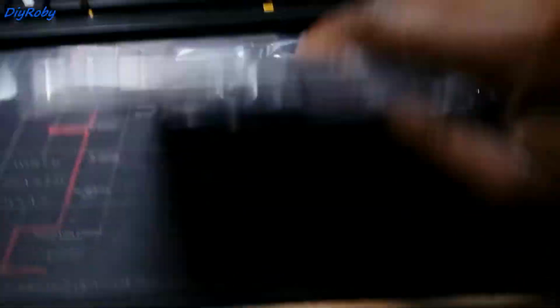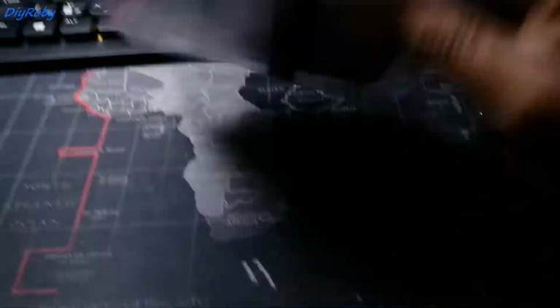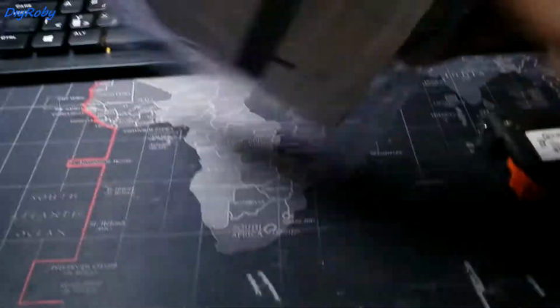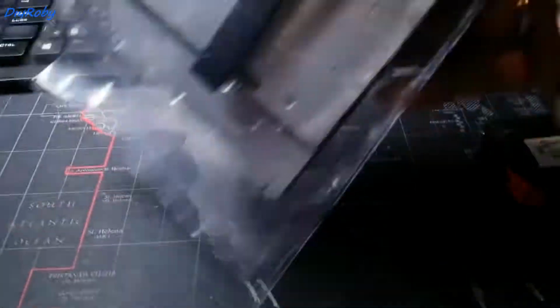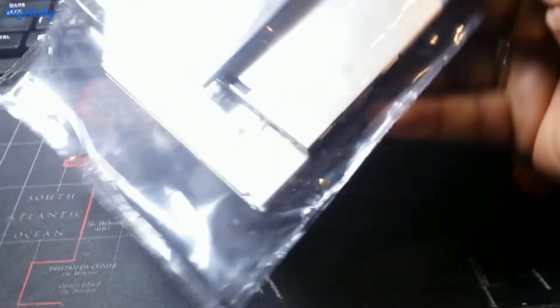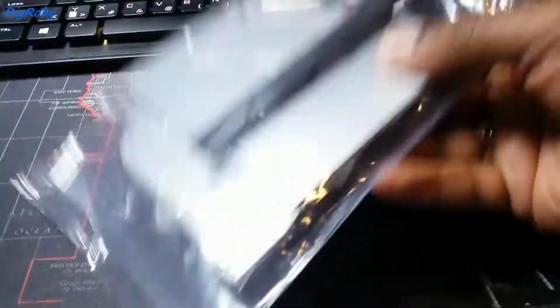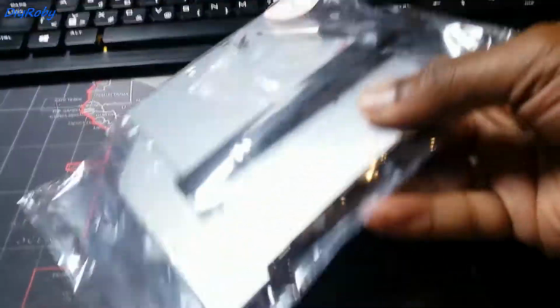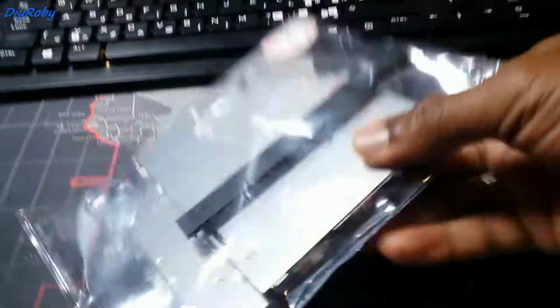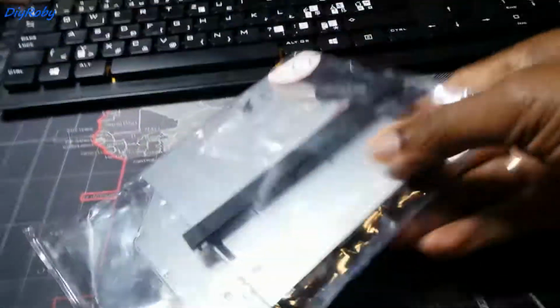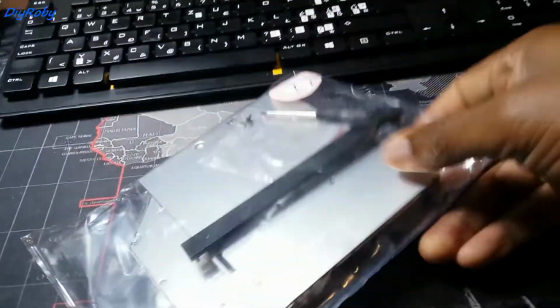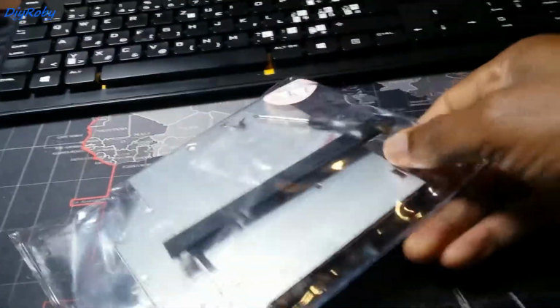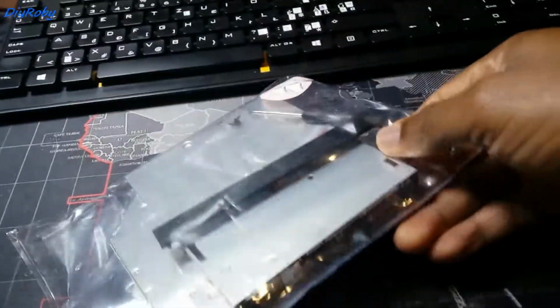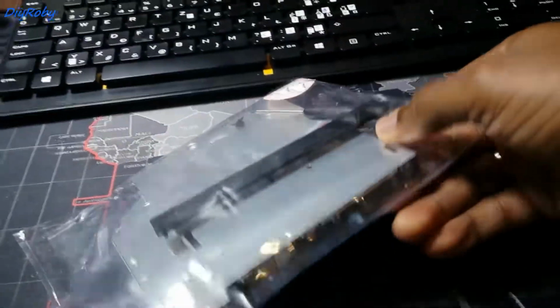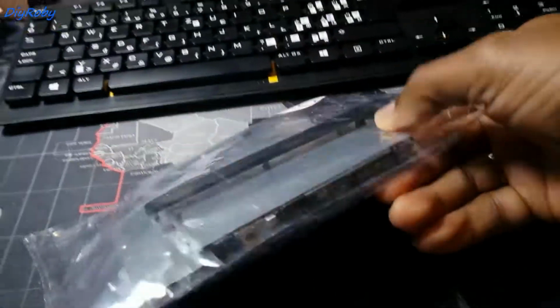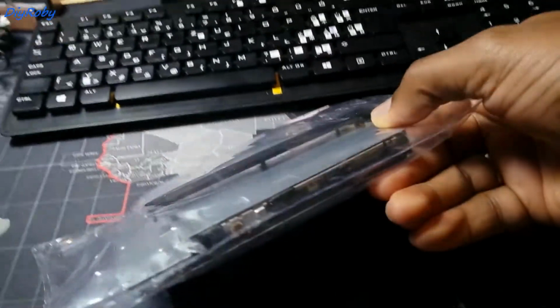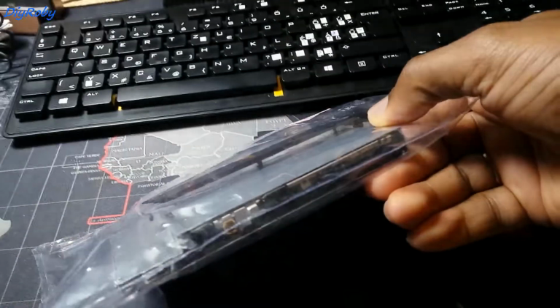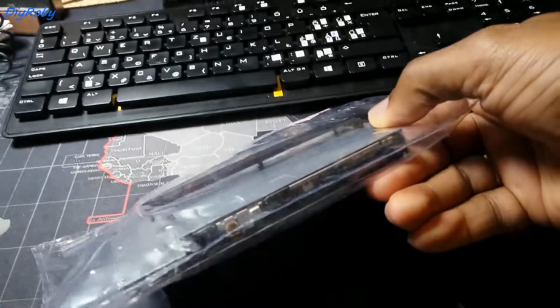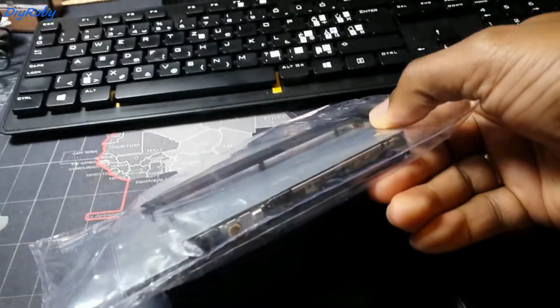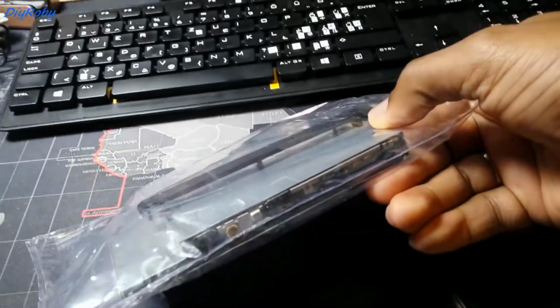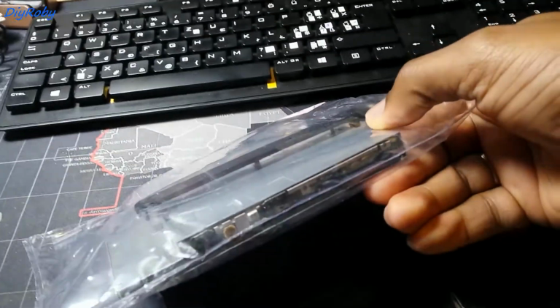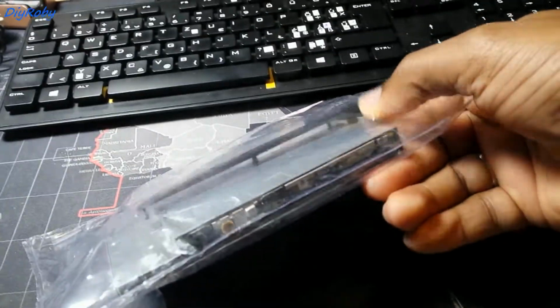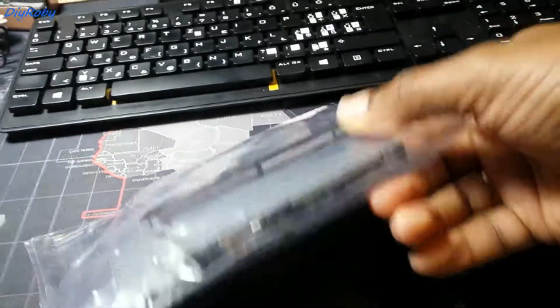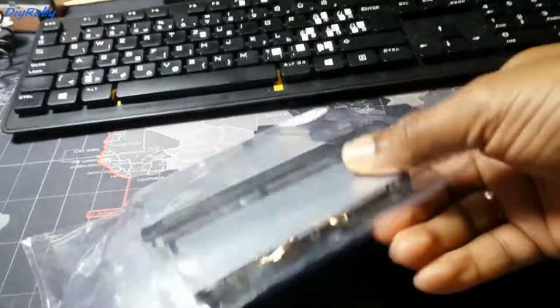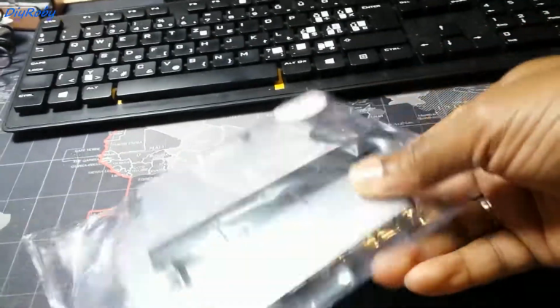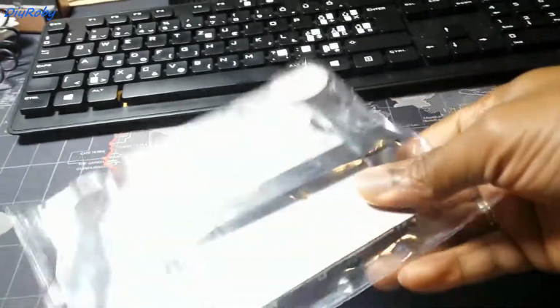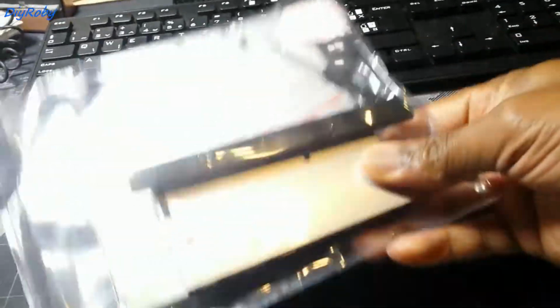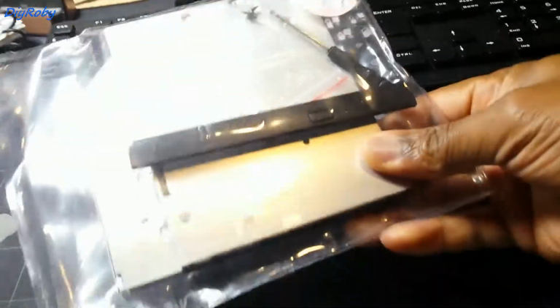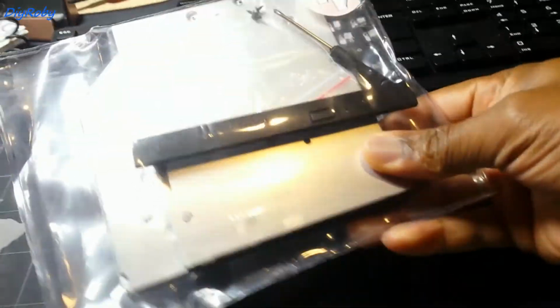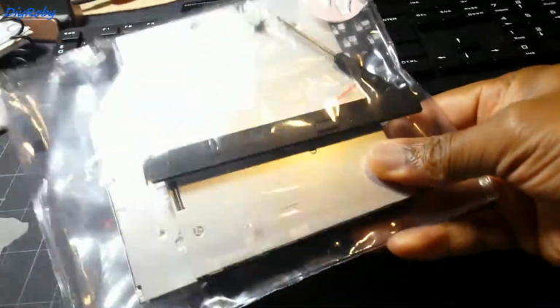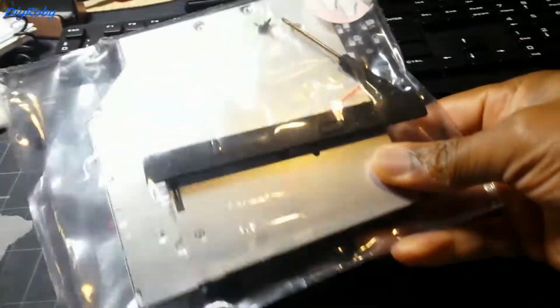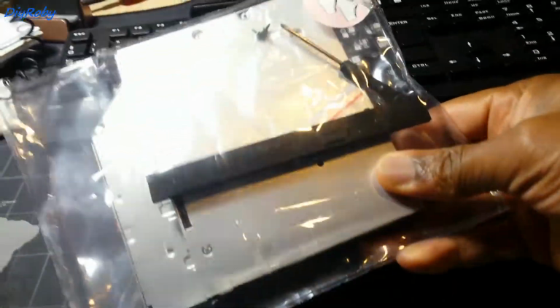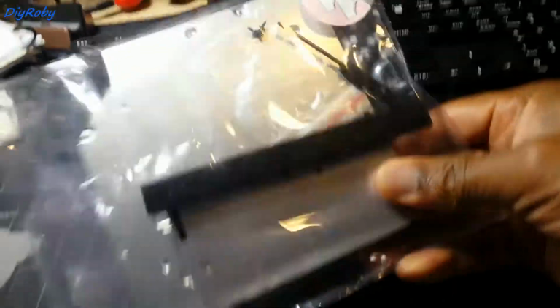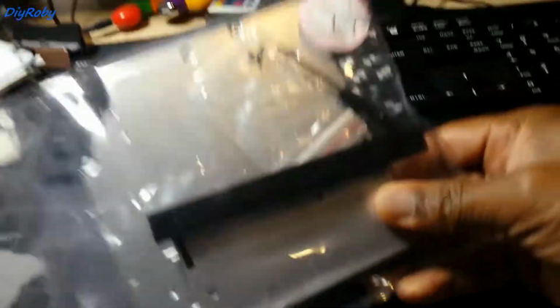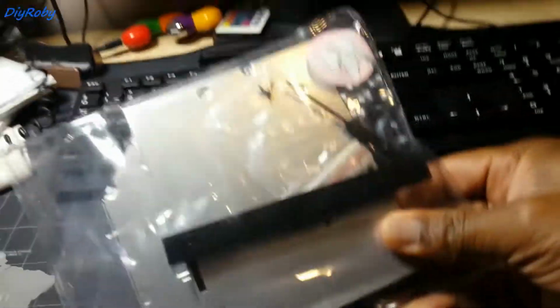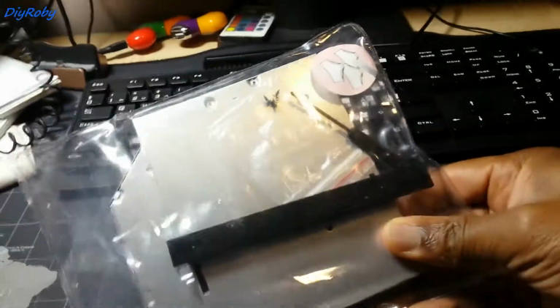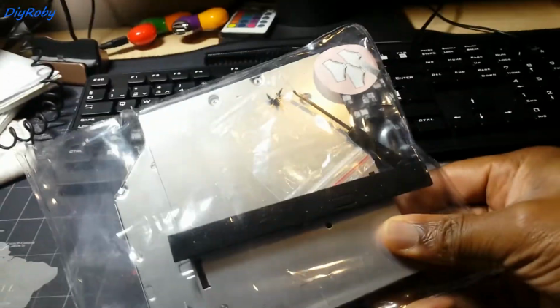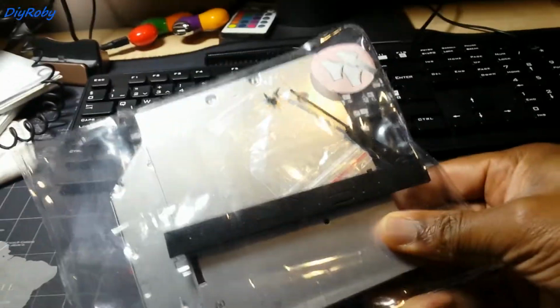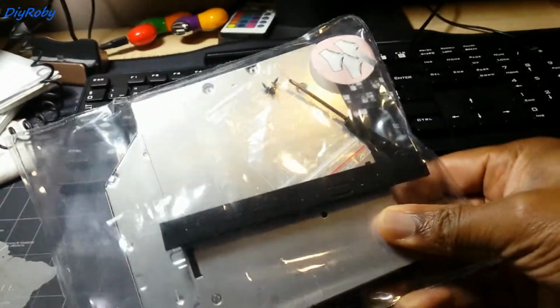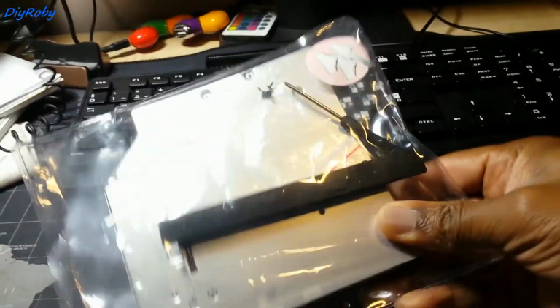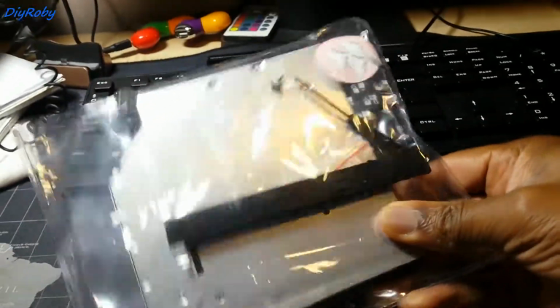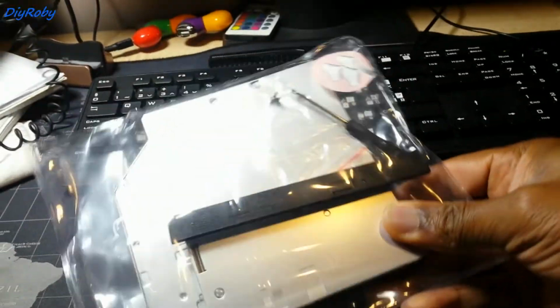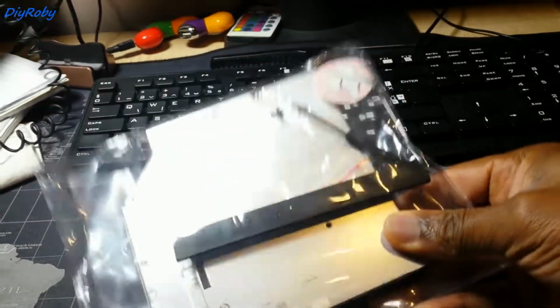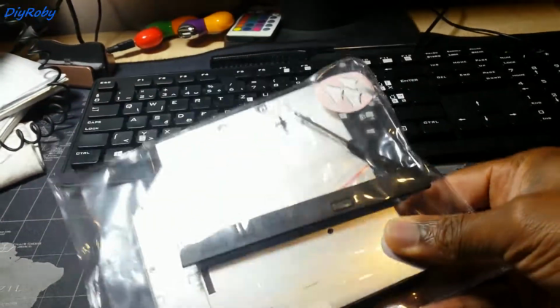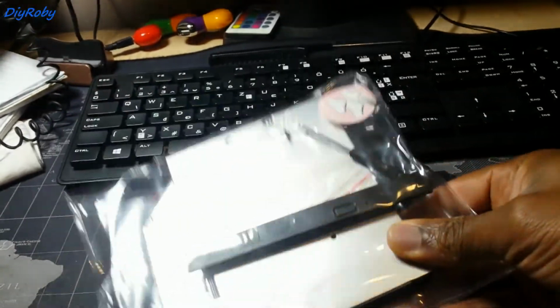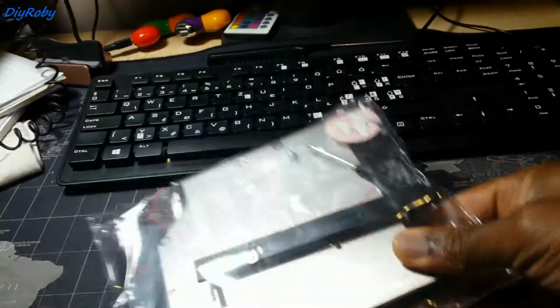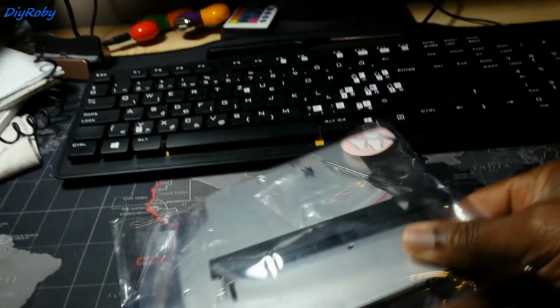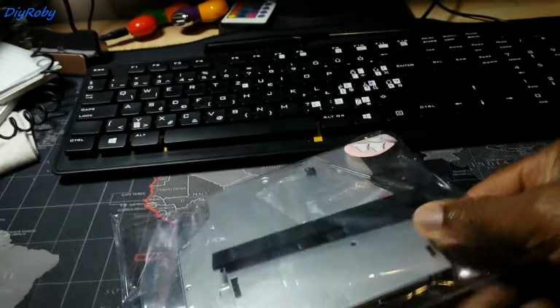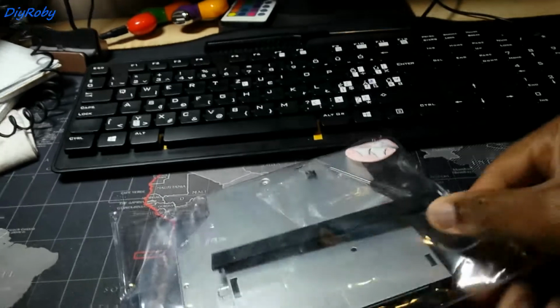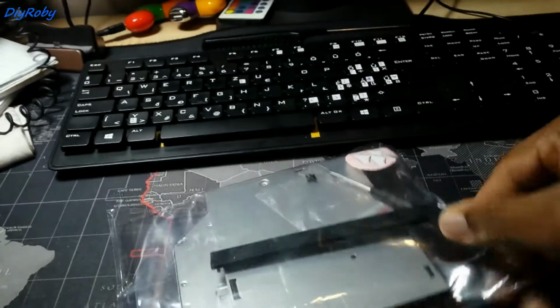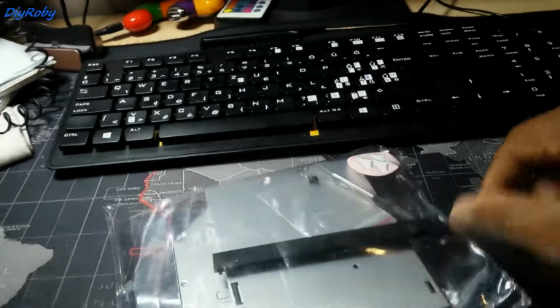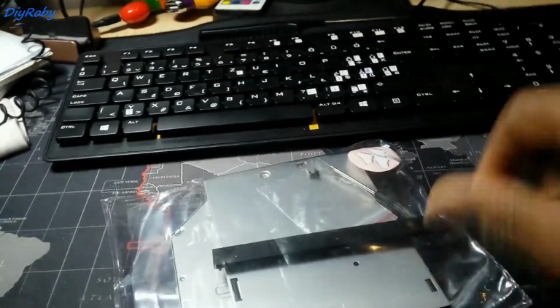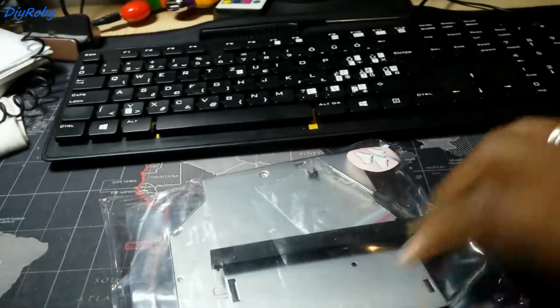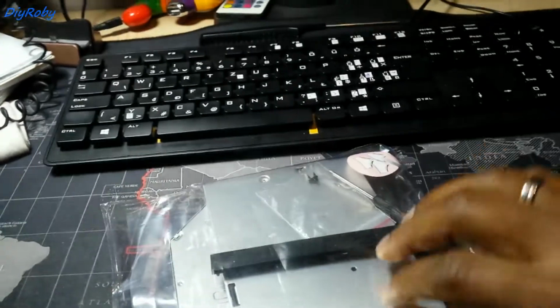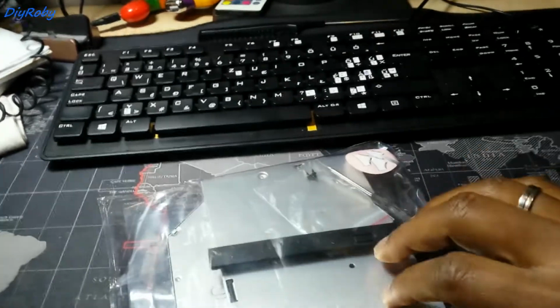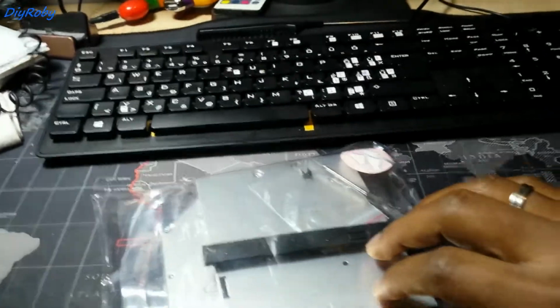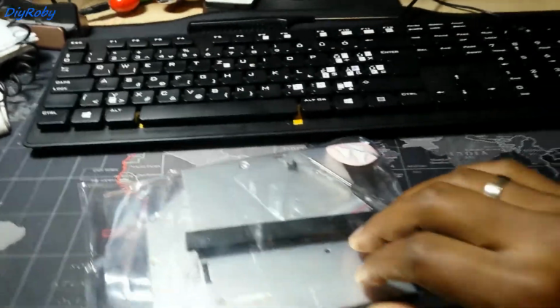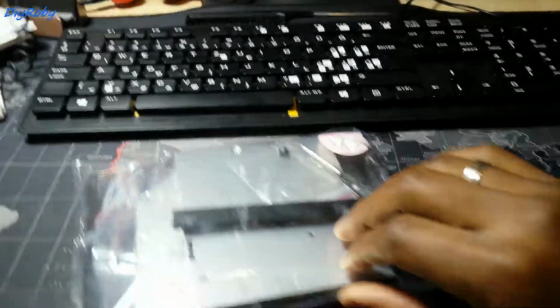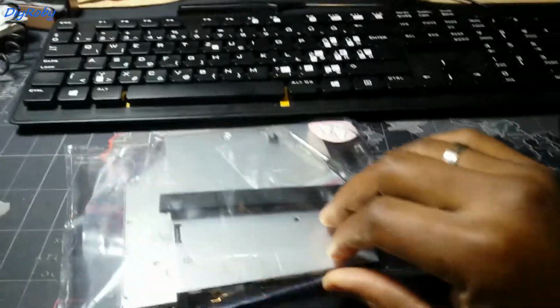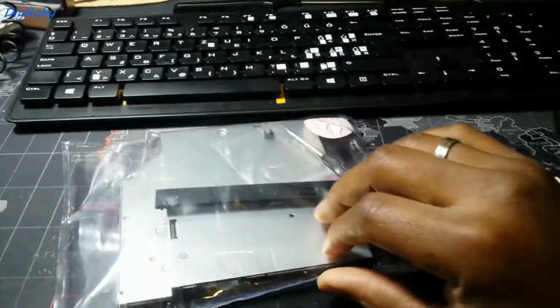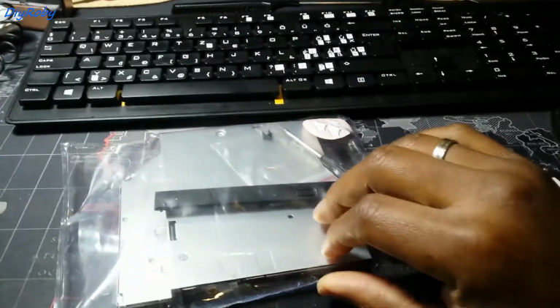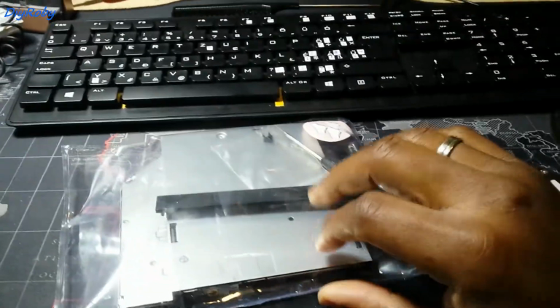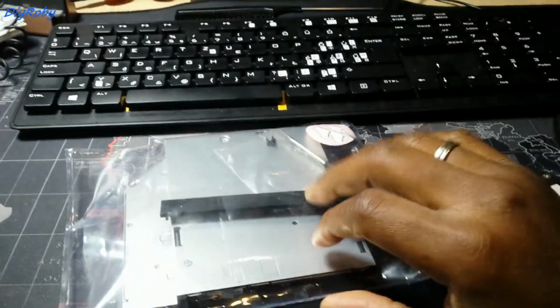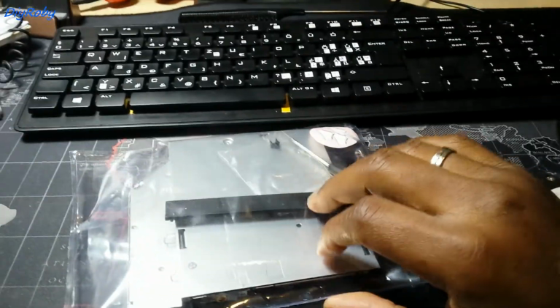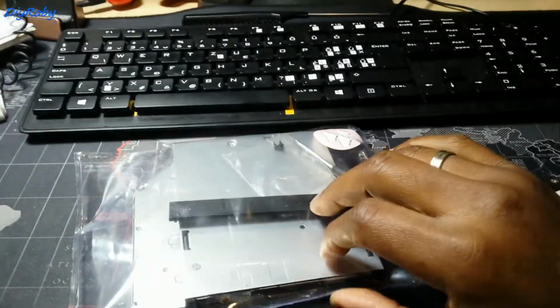This is my hard drive that I've removed. I've made a video about this installation which you can find on my YouTube channel.